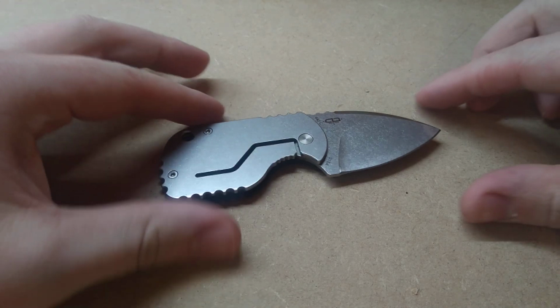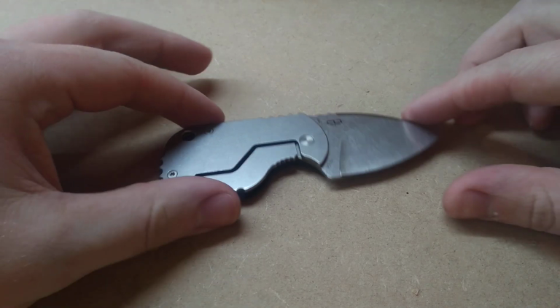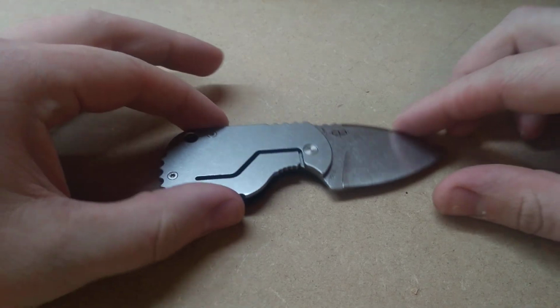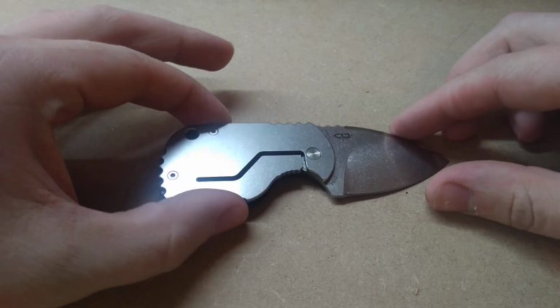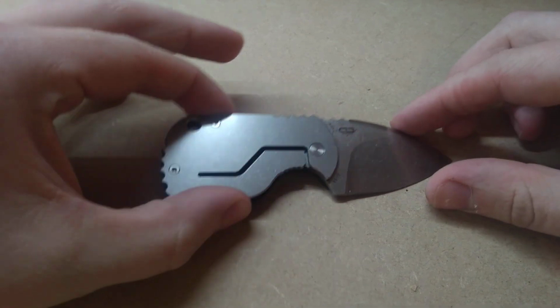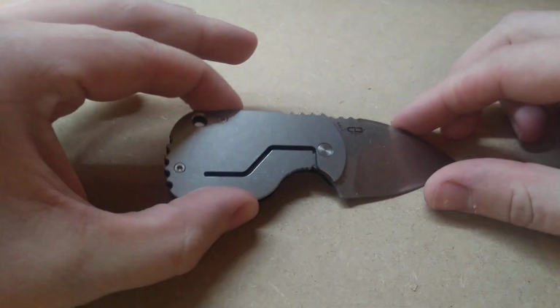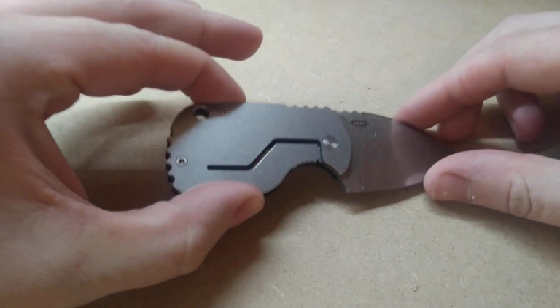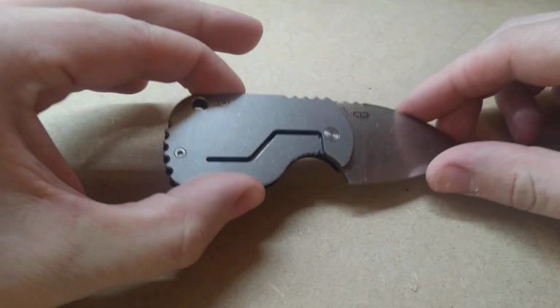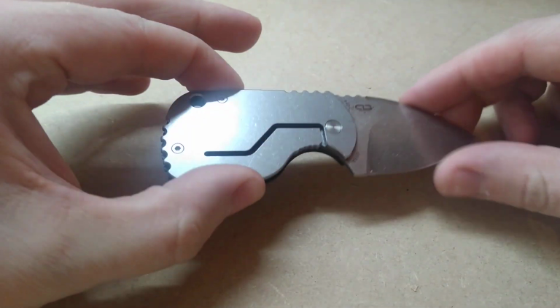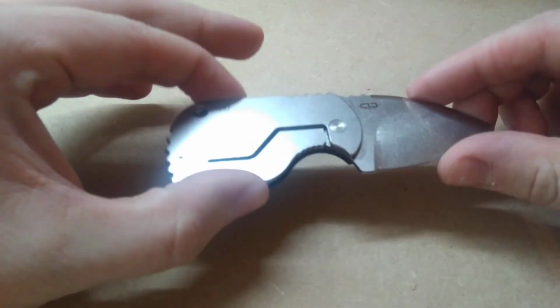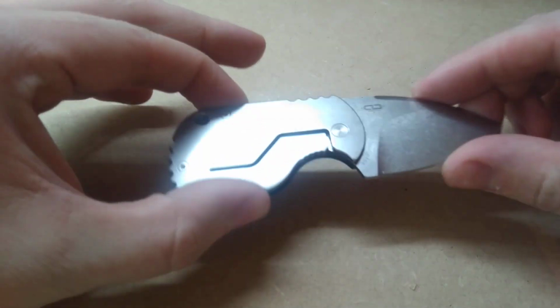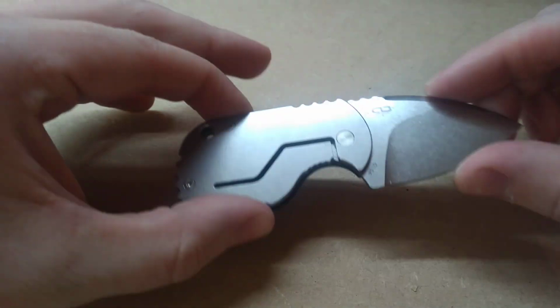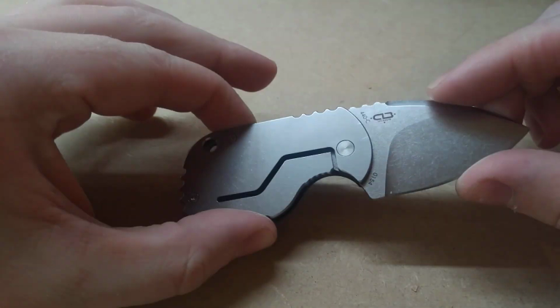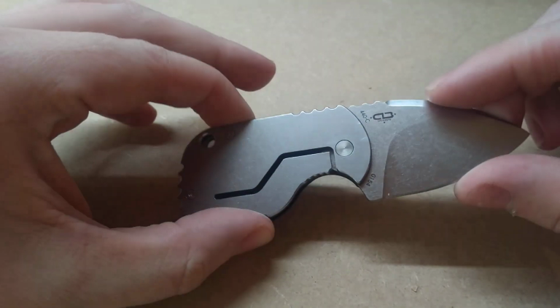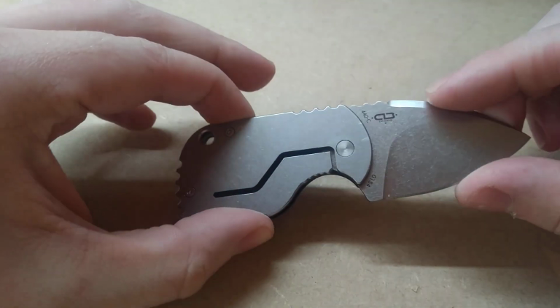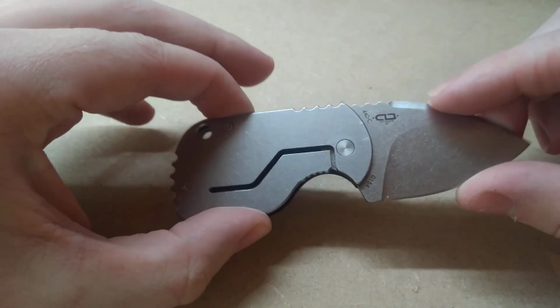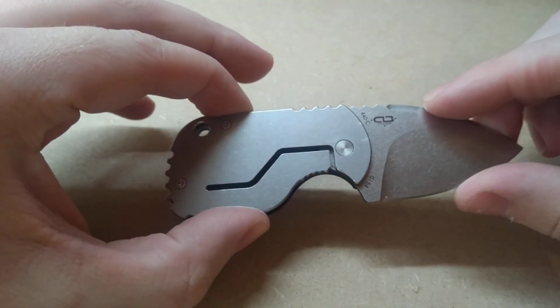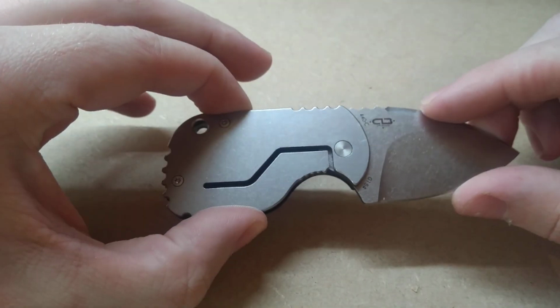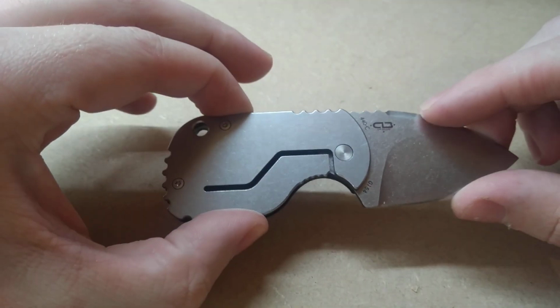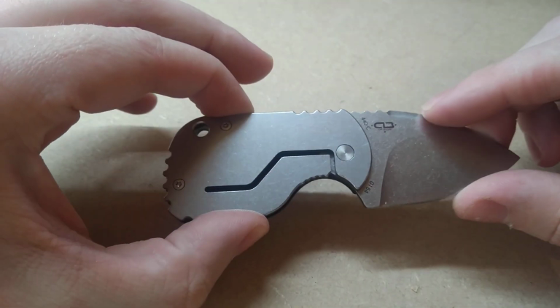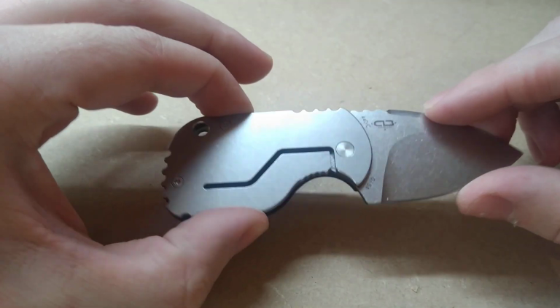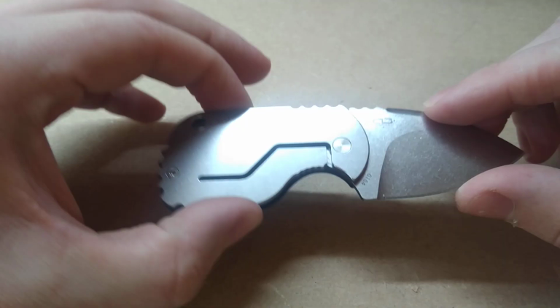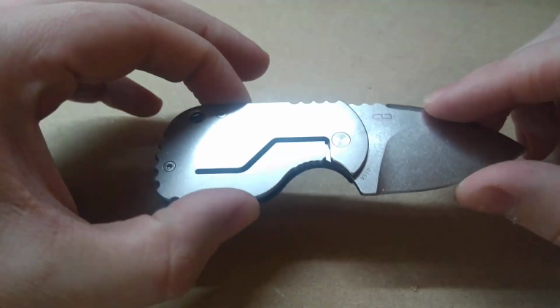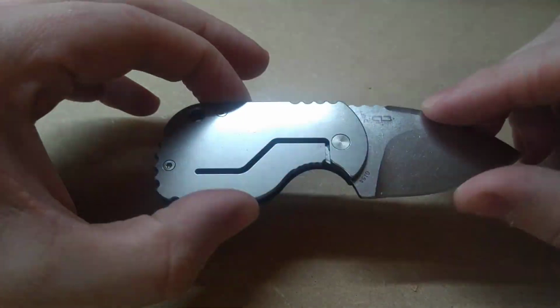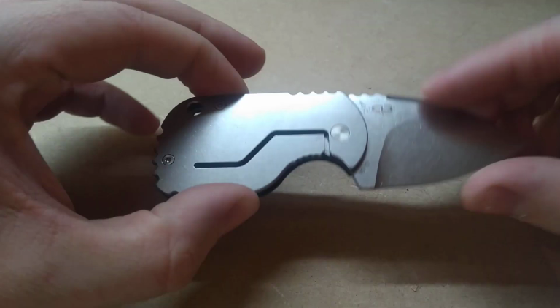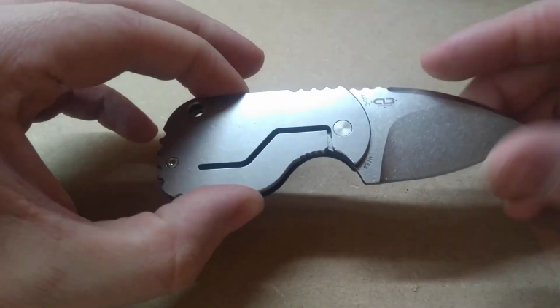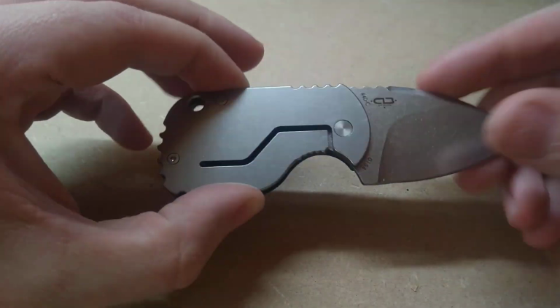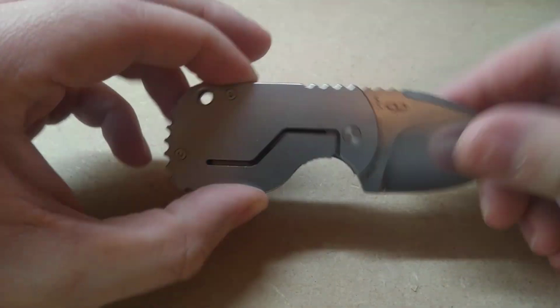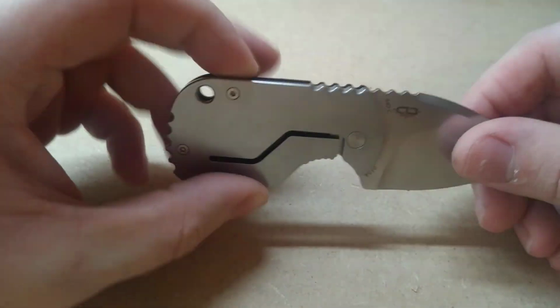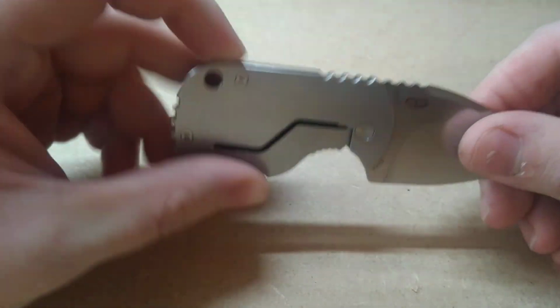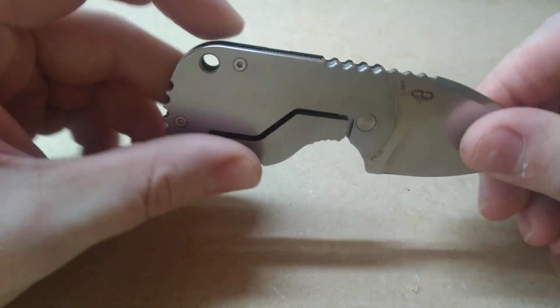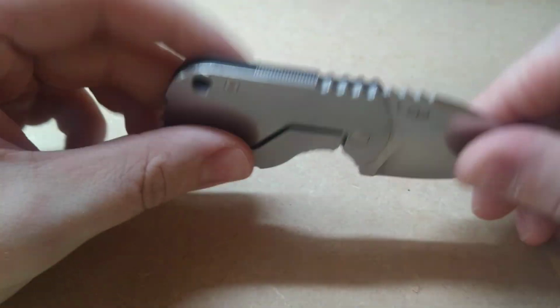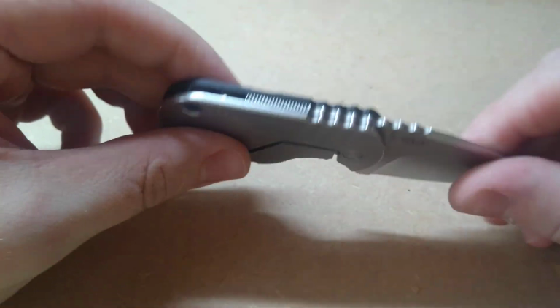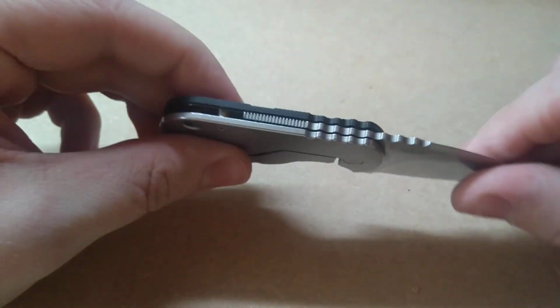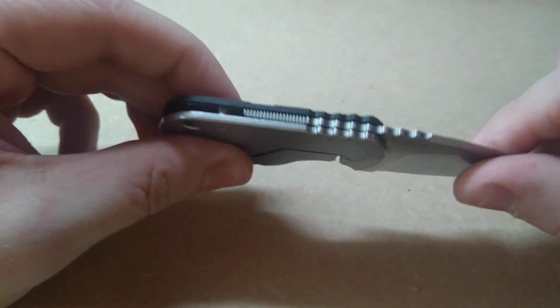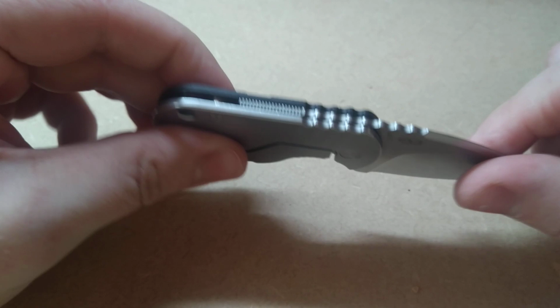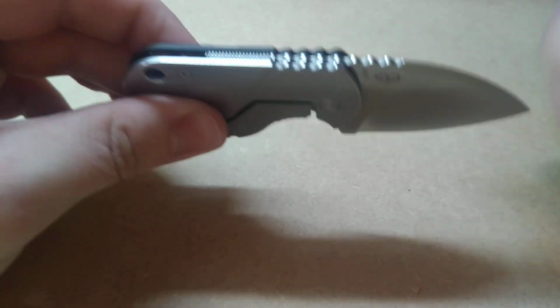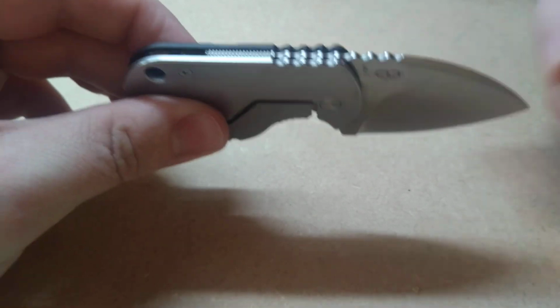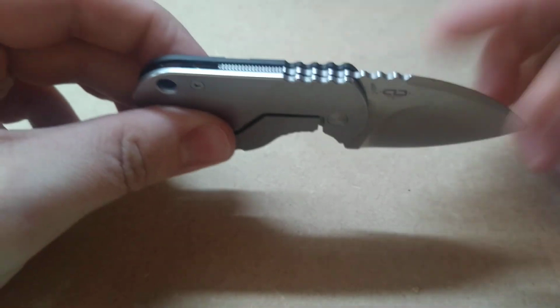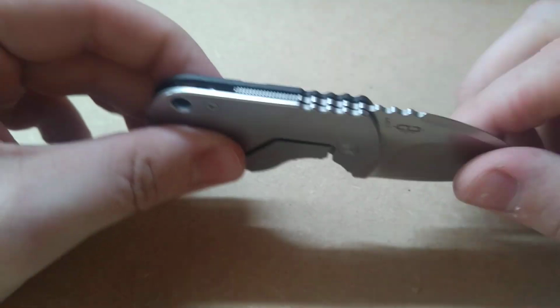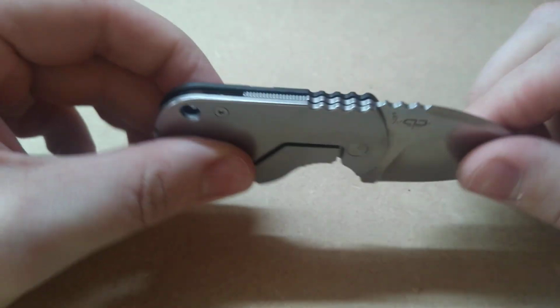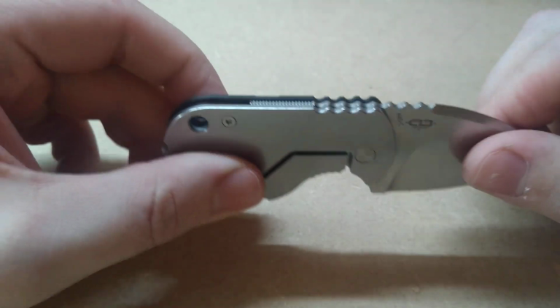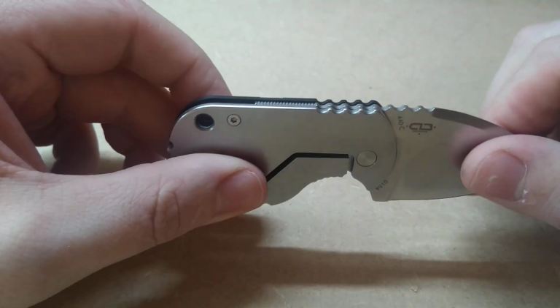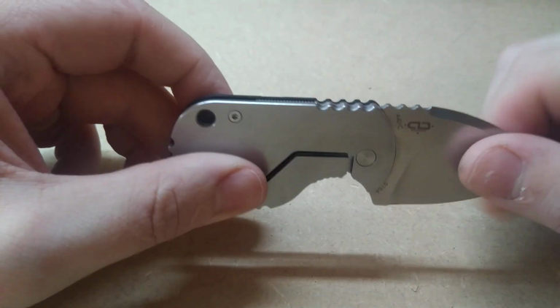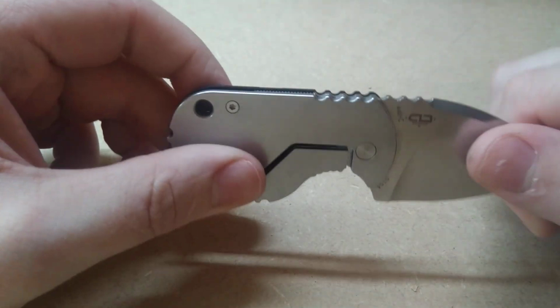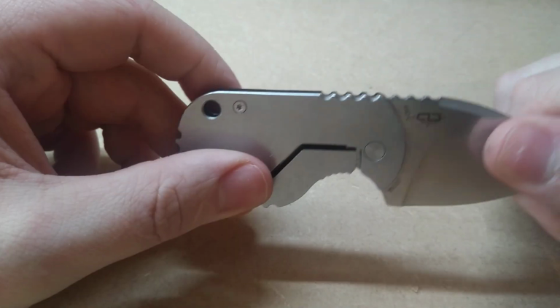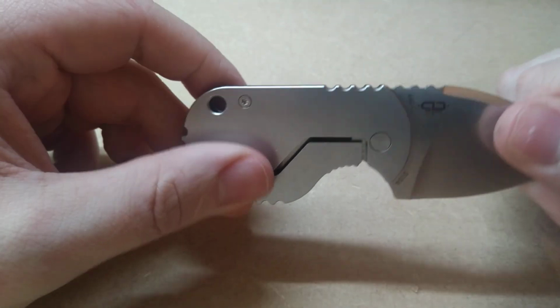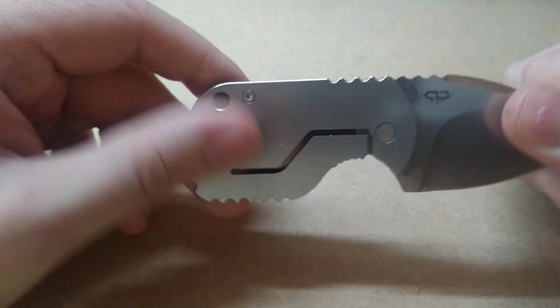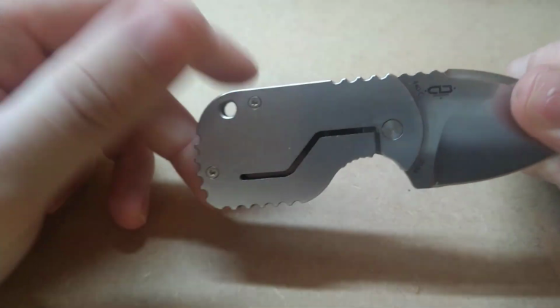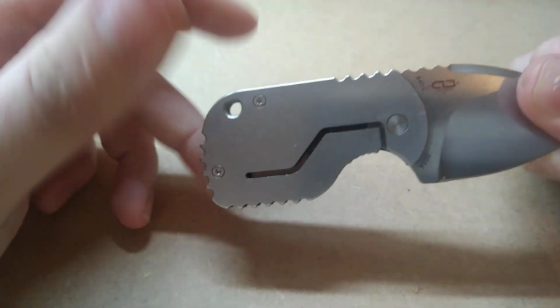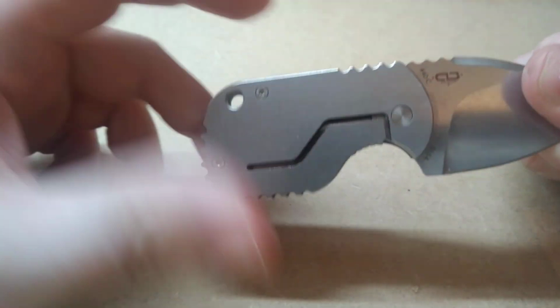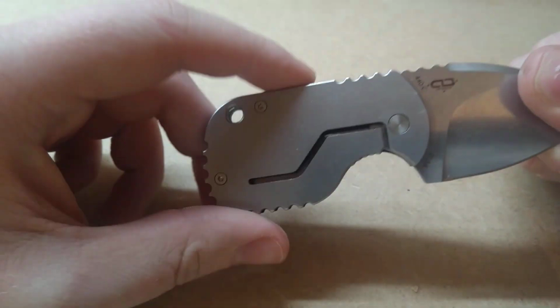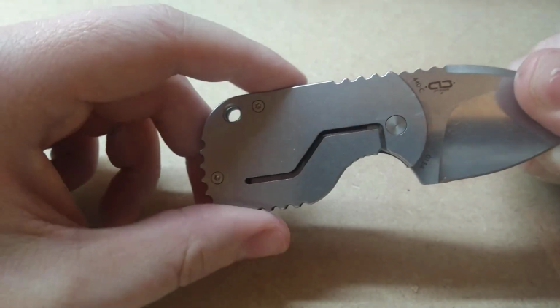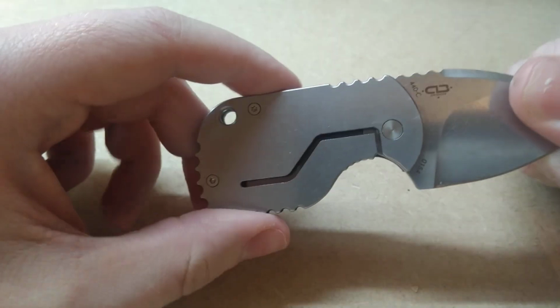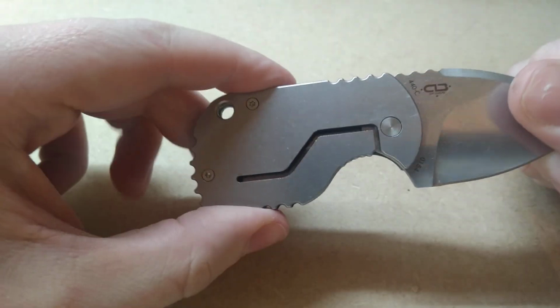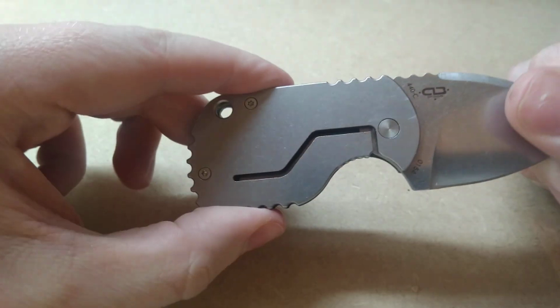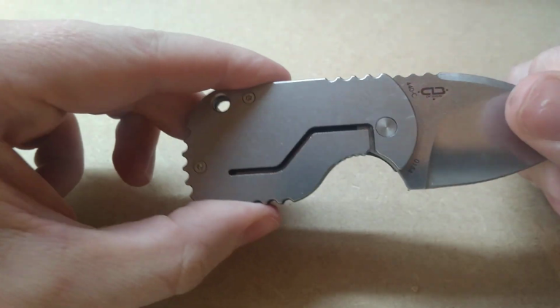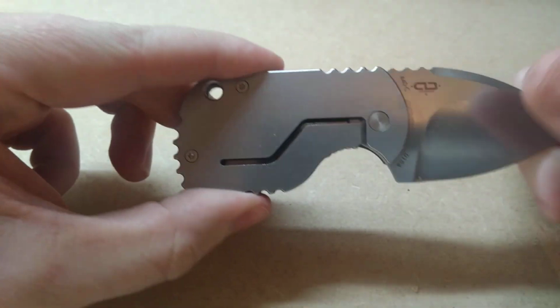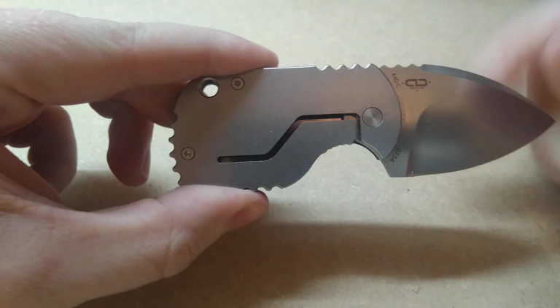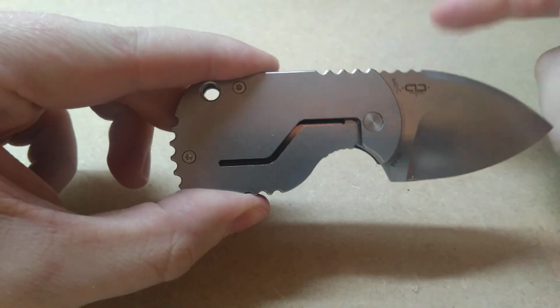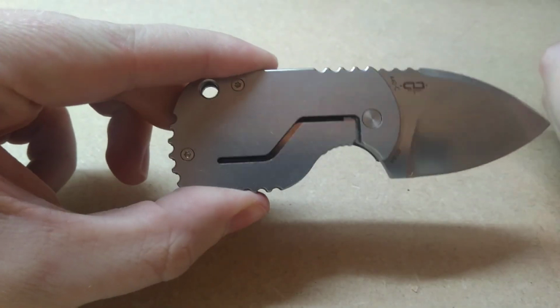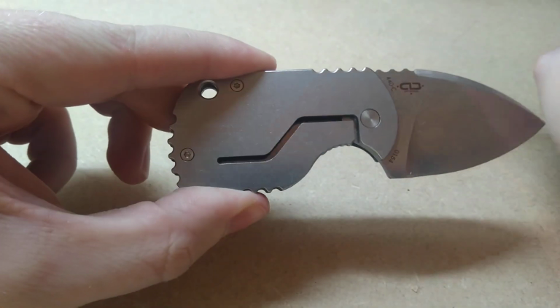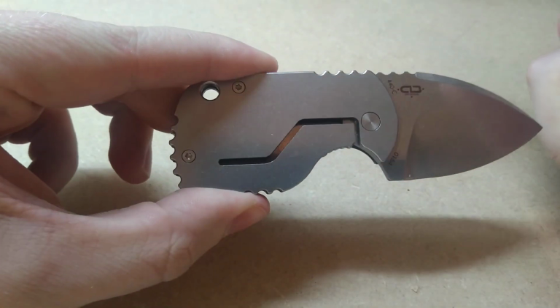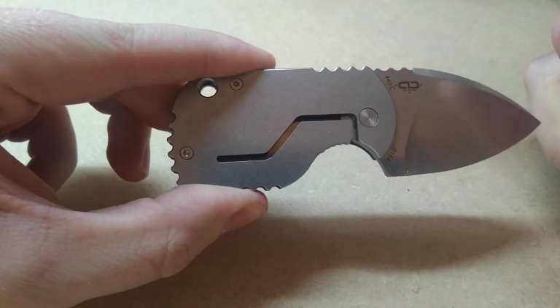Now it looks like a frame lock, however it is not. This is actually a friction folder, but it's also a ball joint.